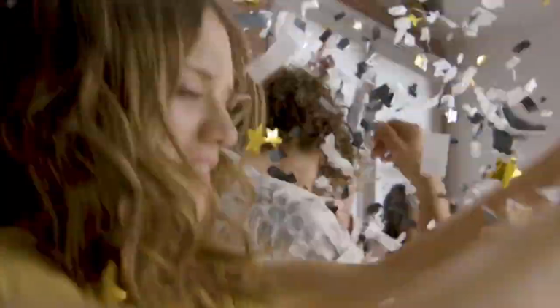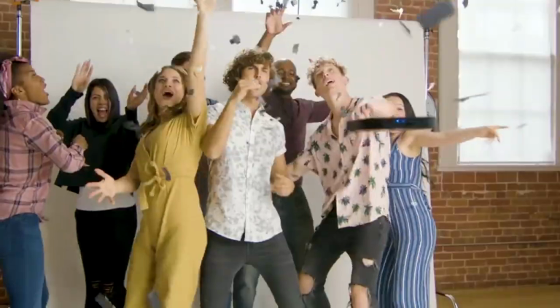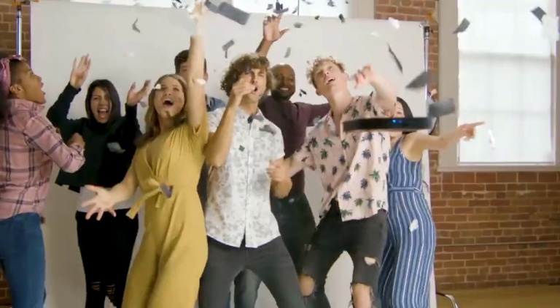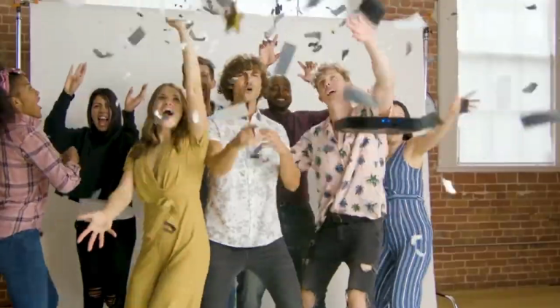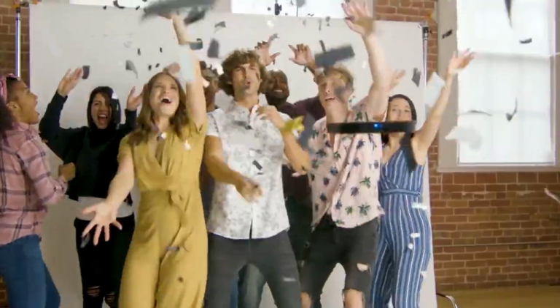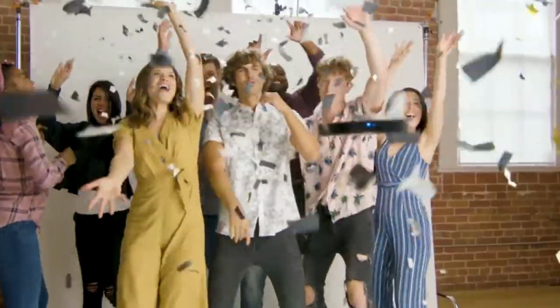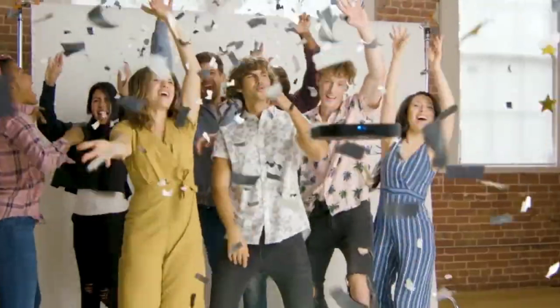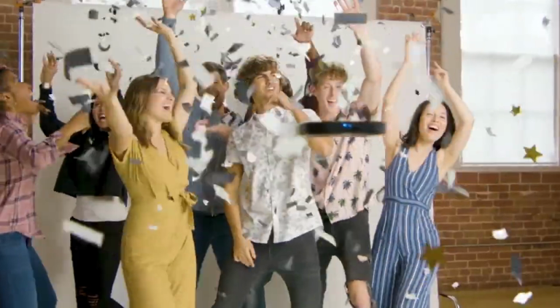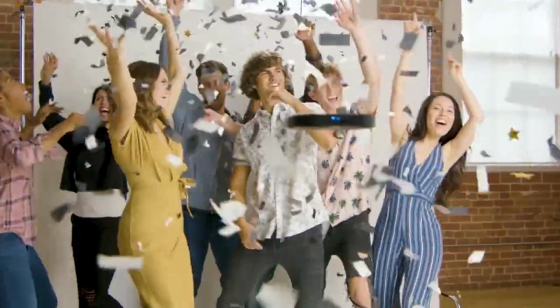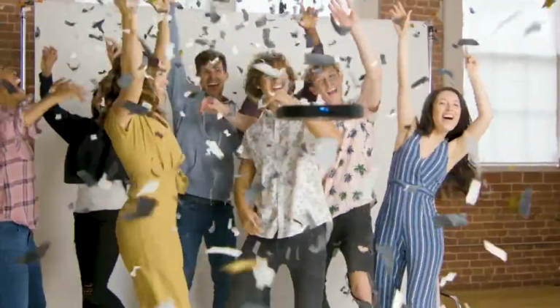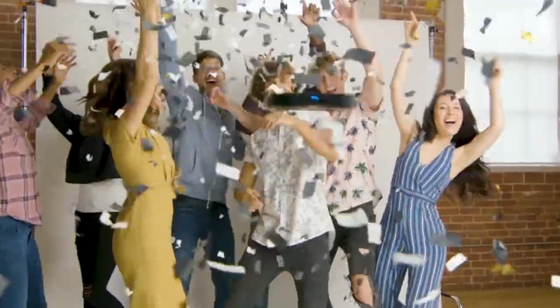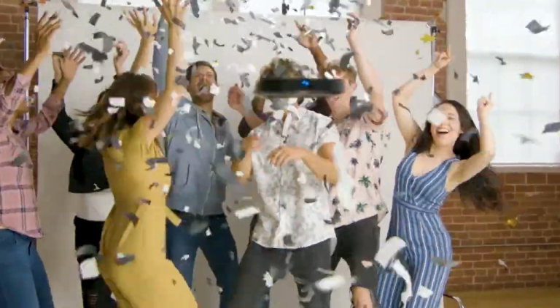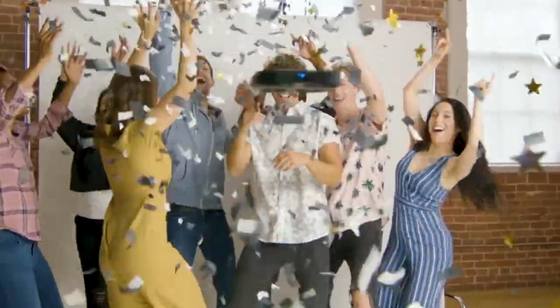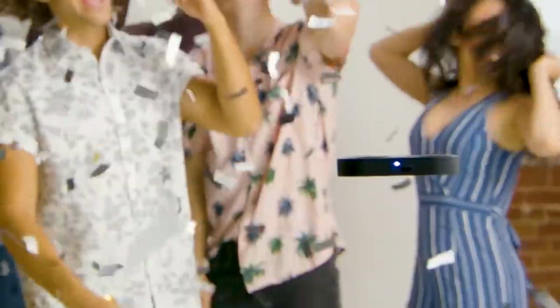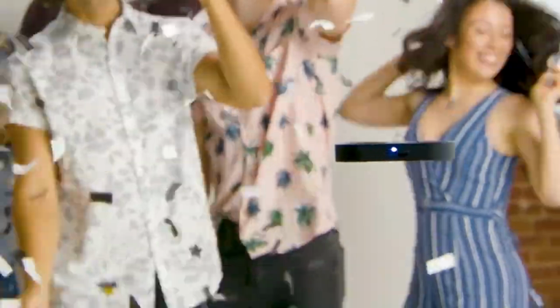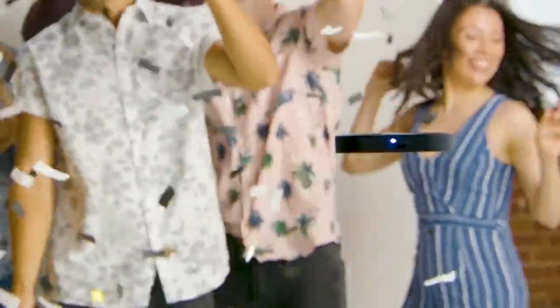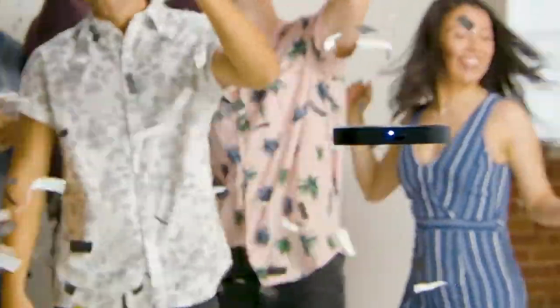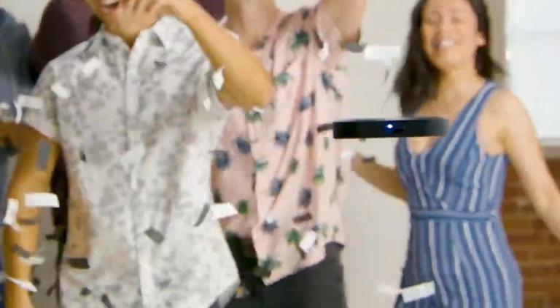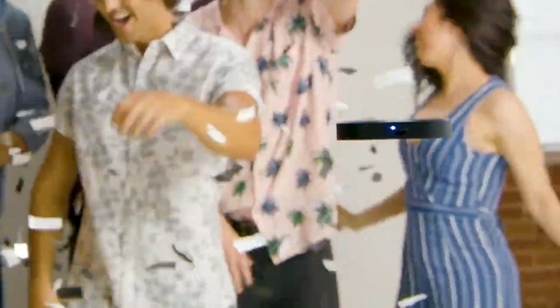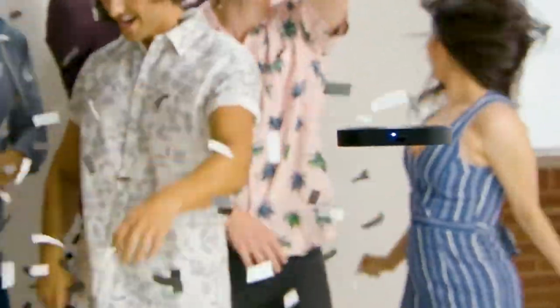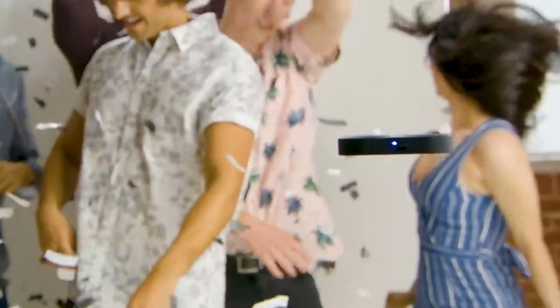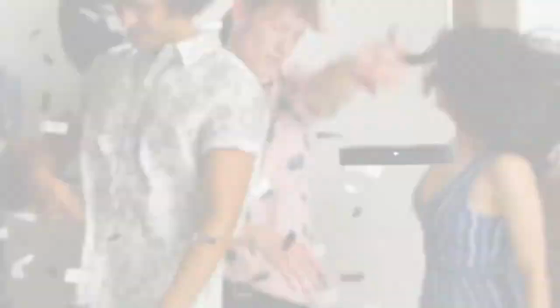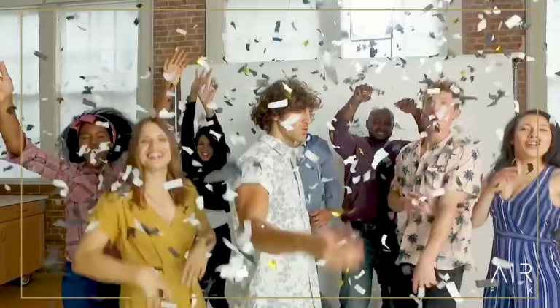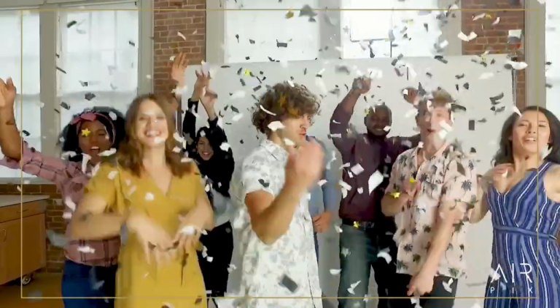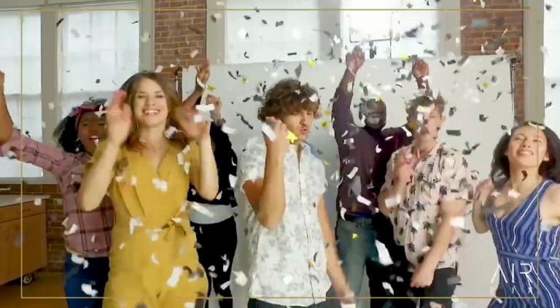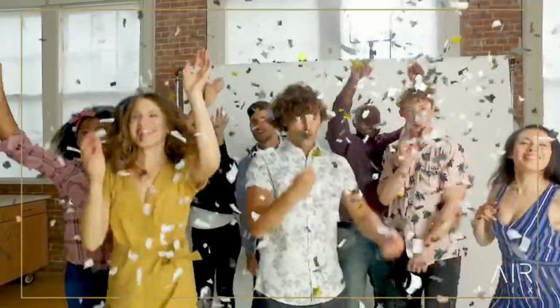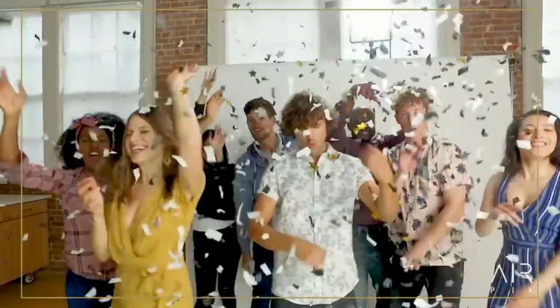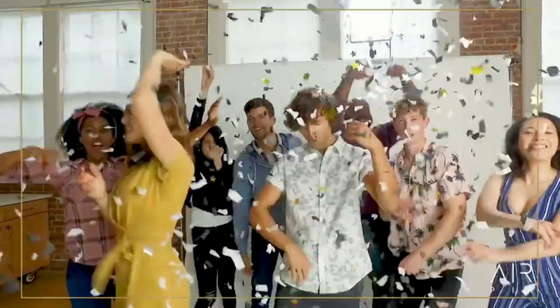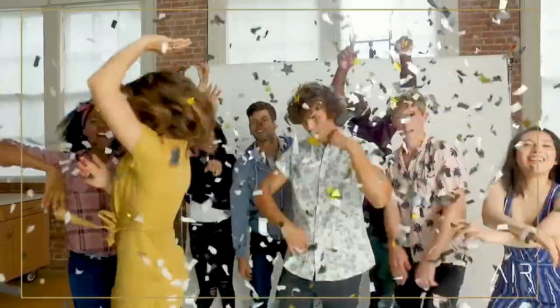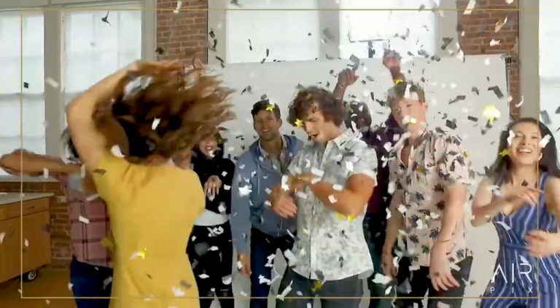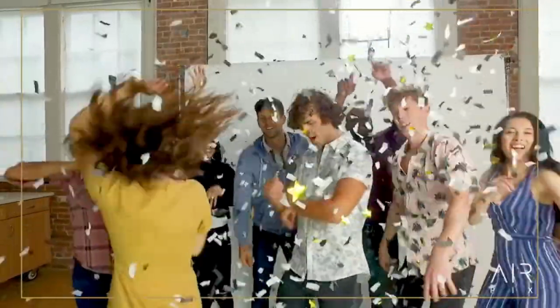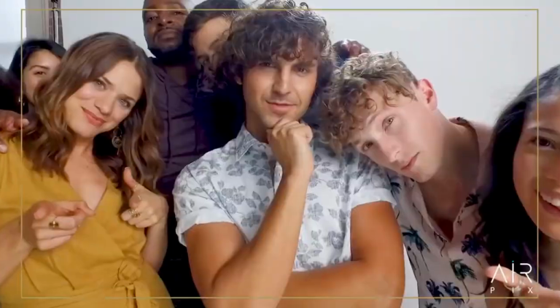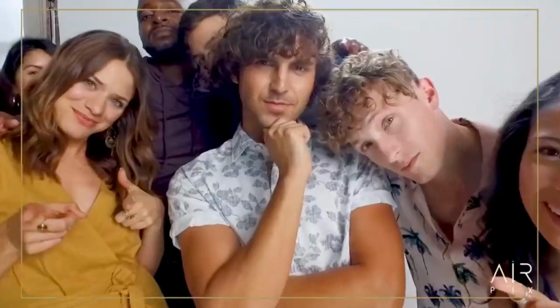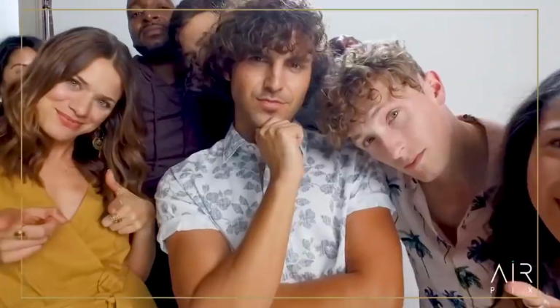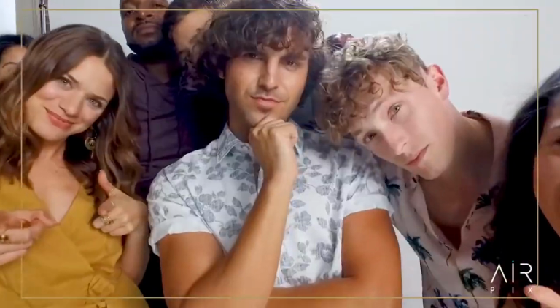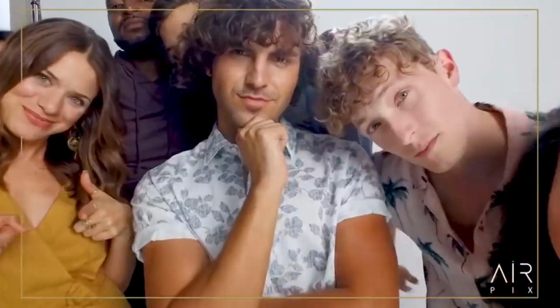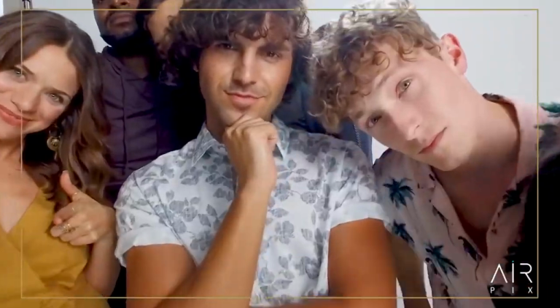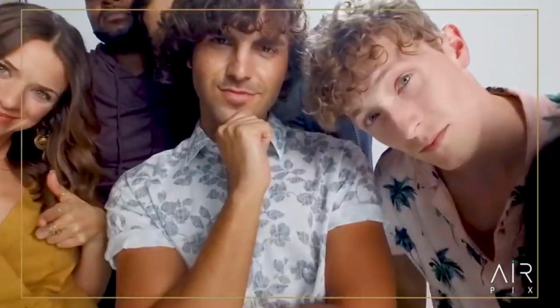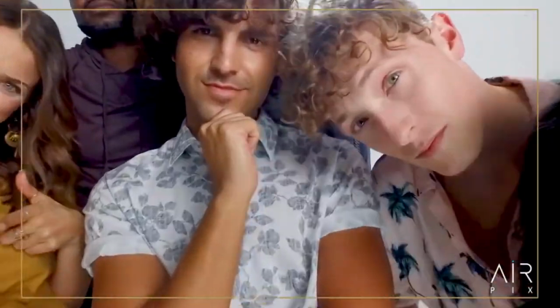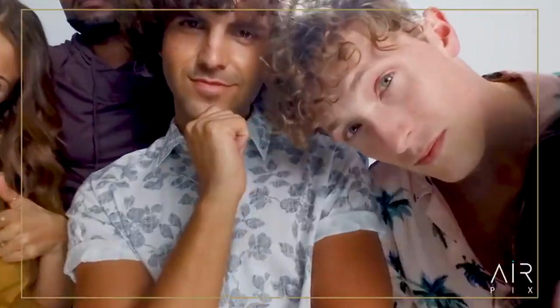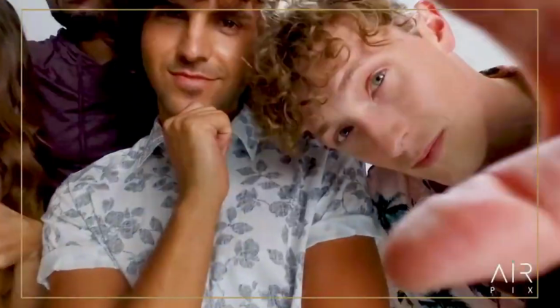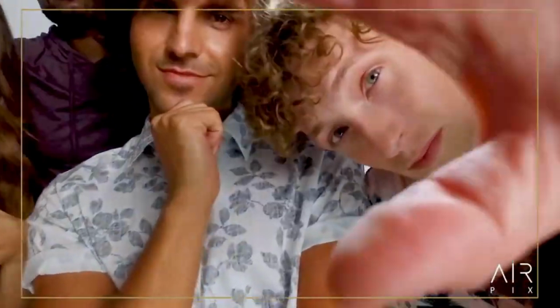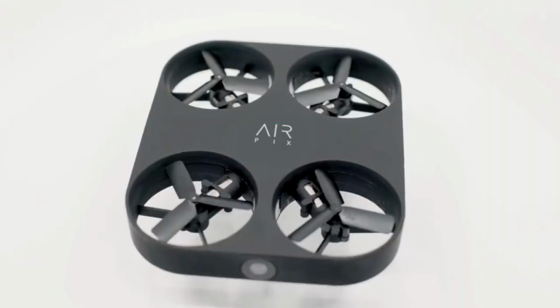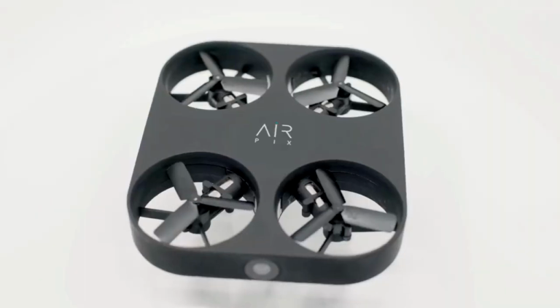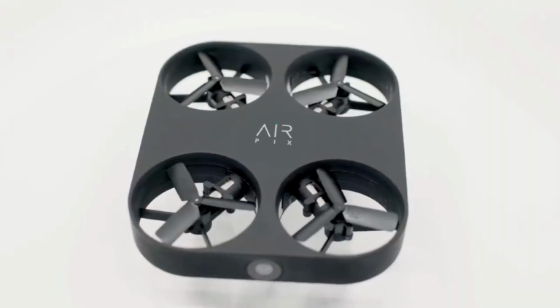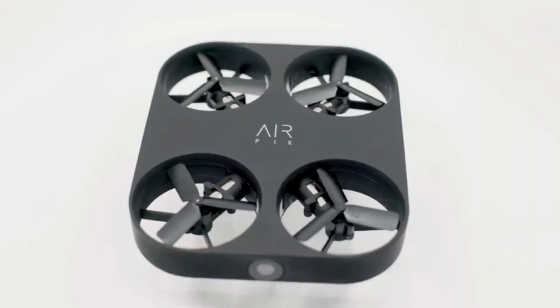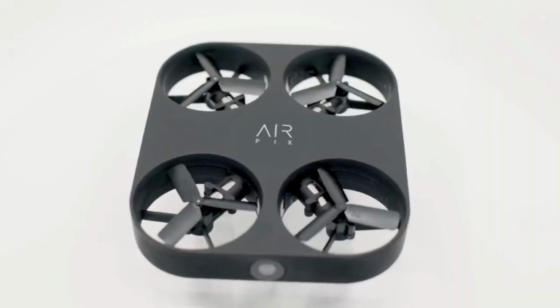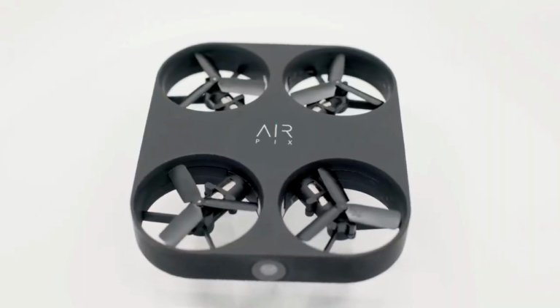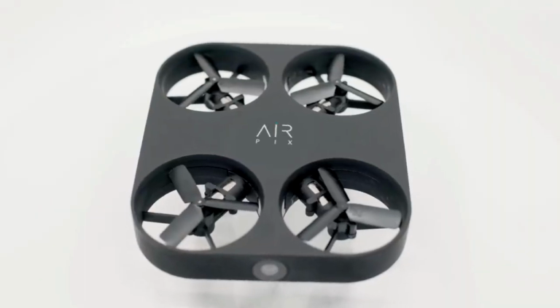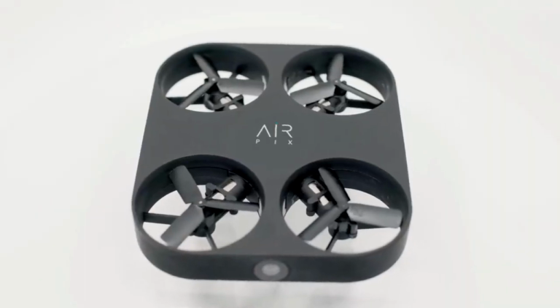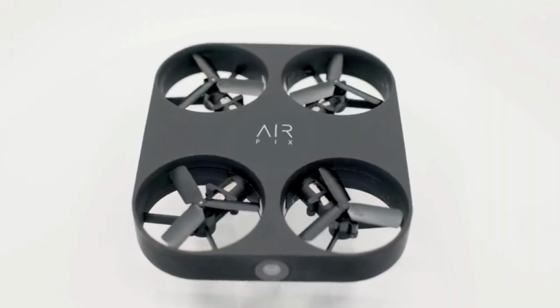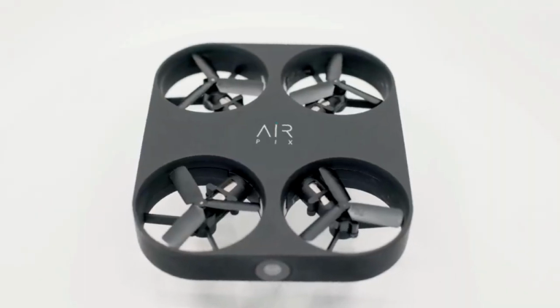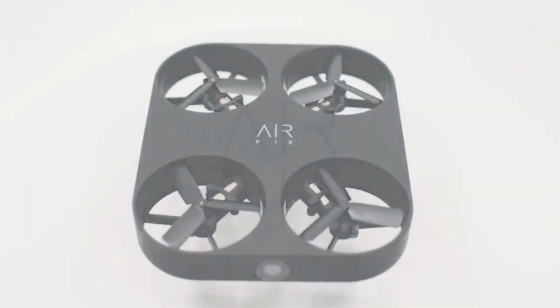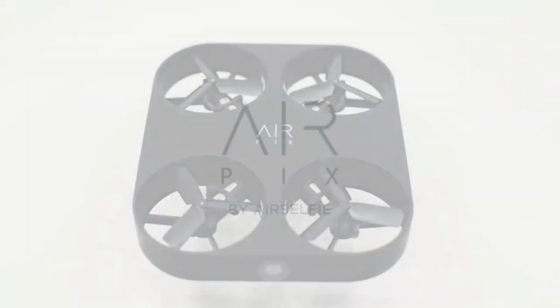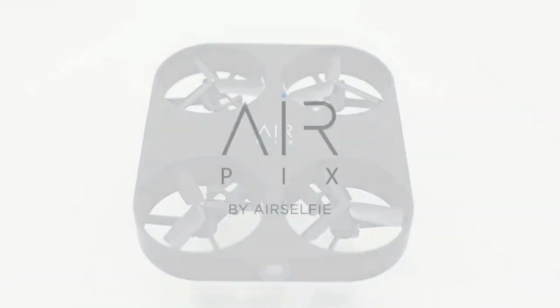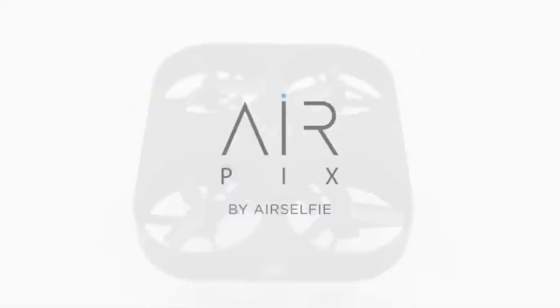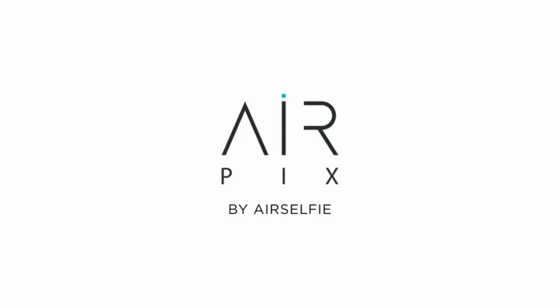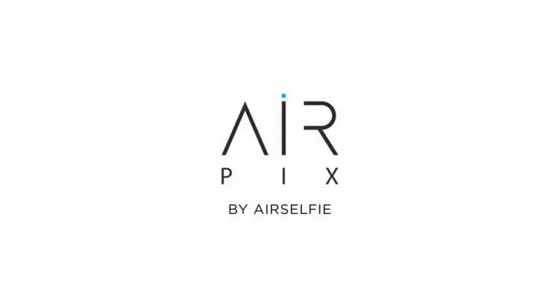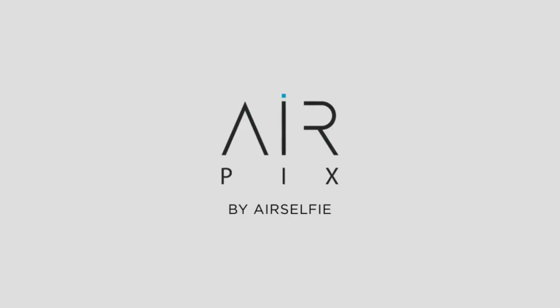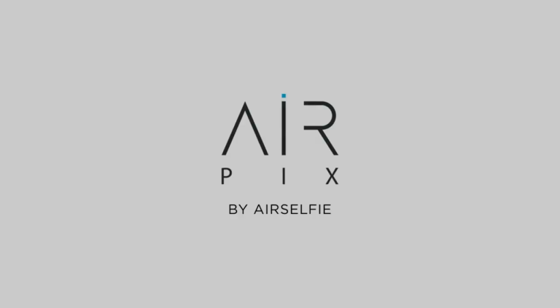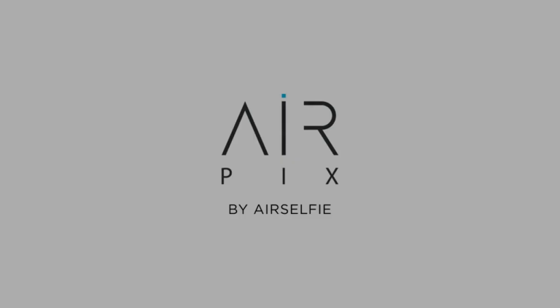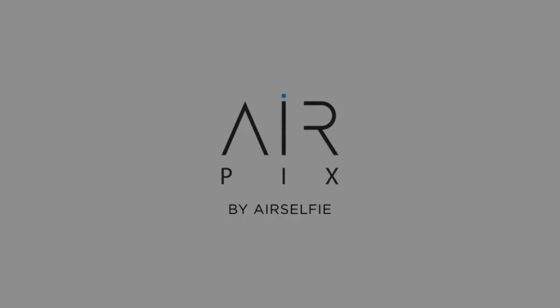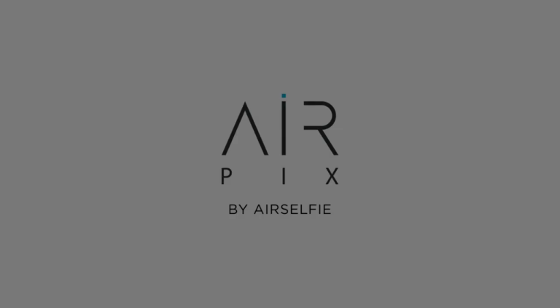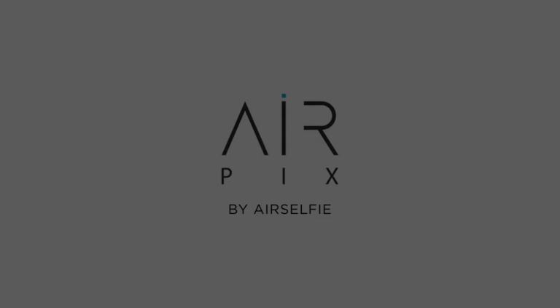The world's smallest, easiest, and coolest aerial camera ever made. Airpix by Airselfie.